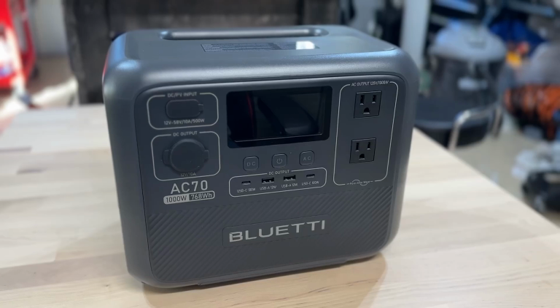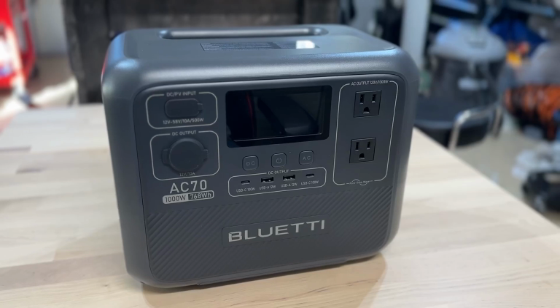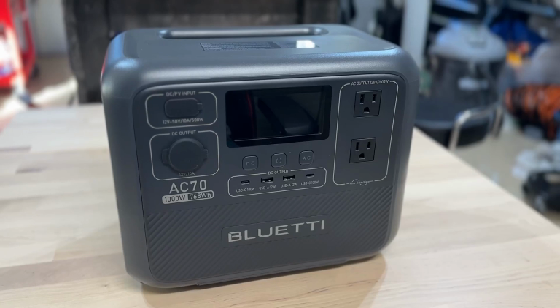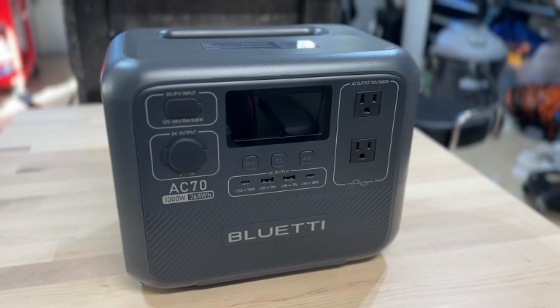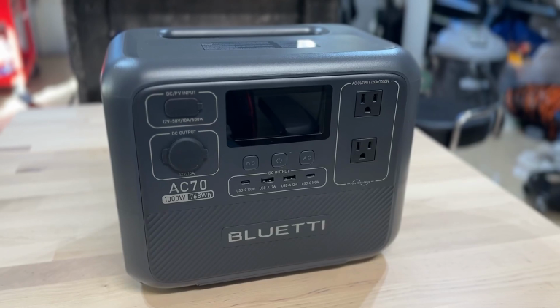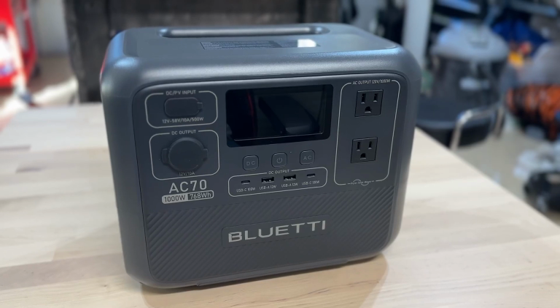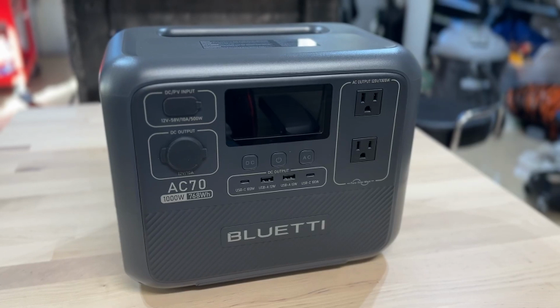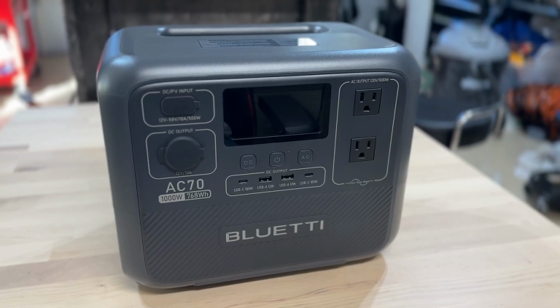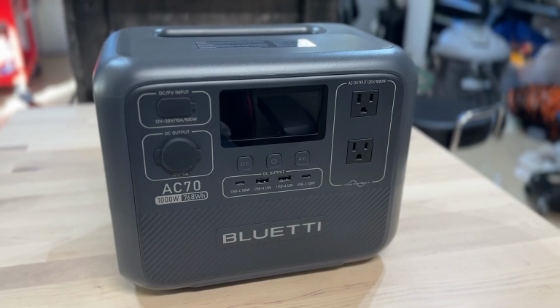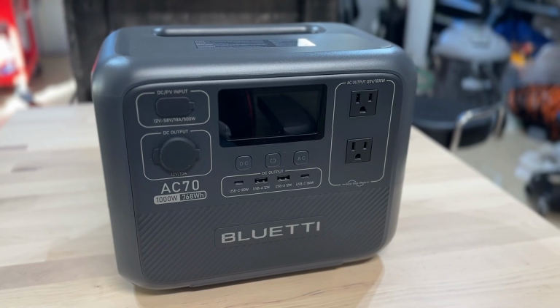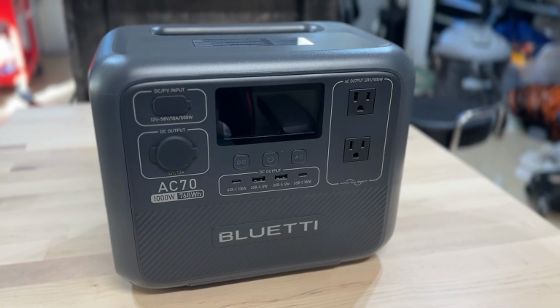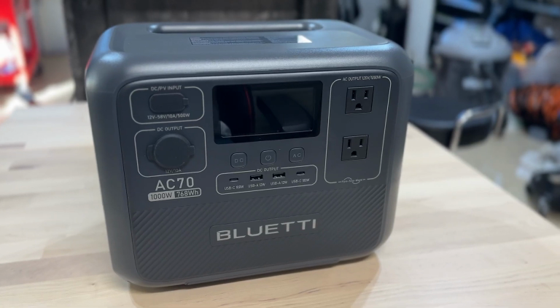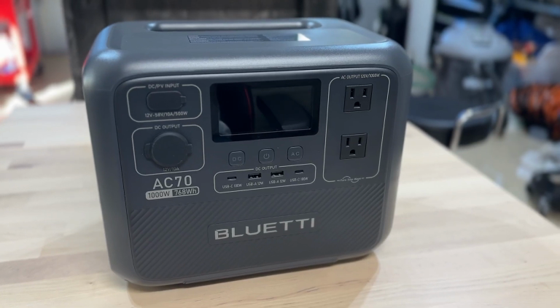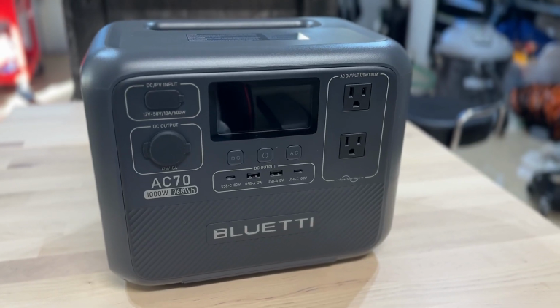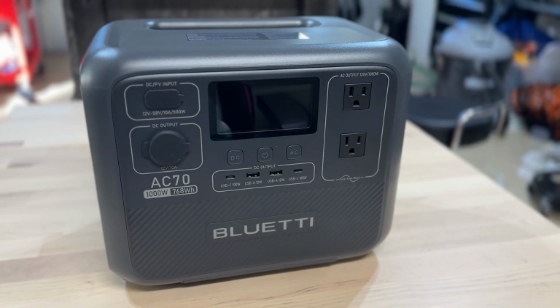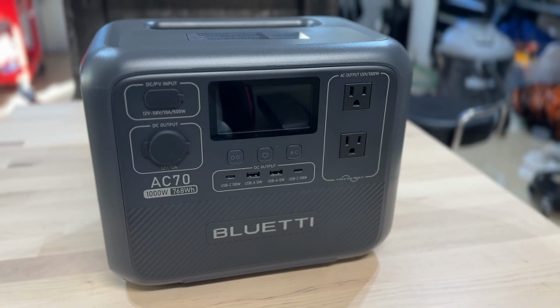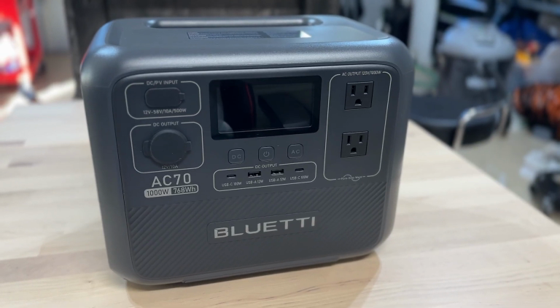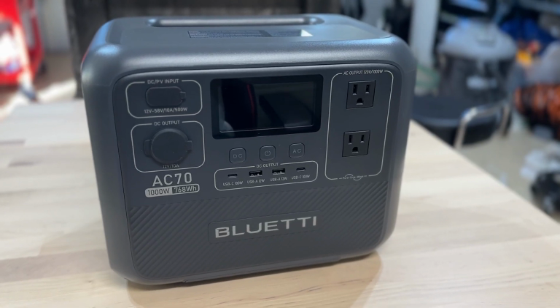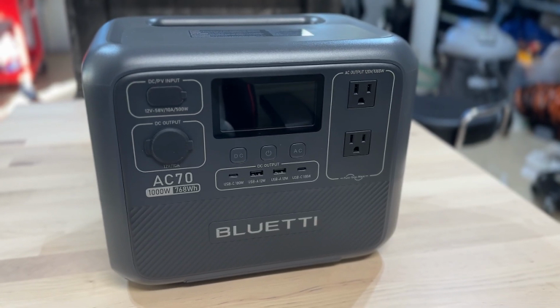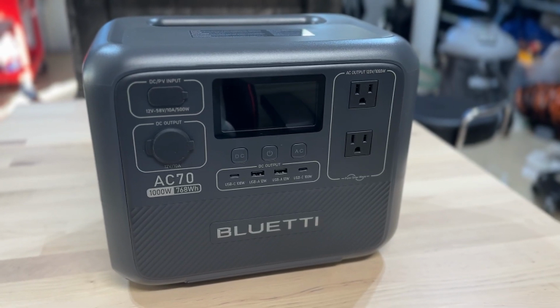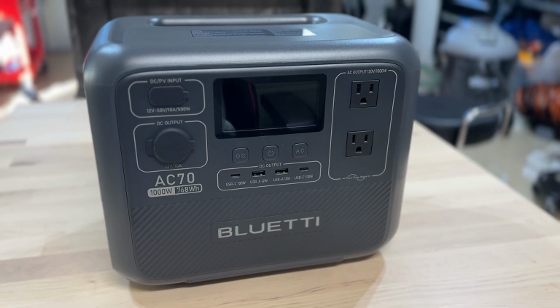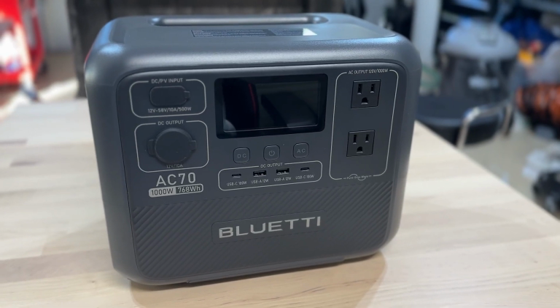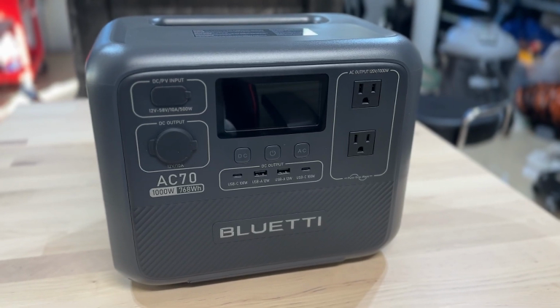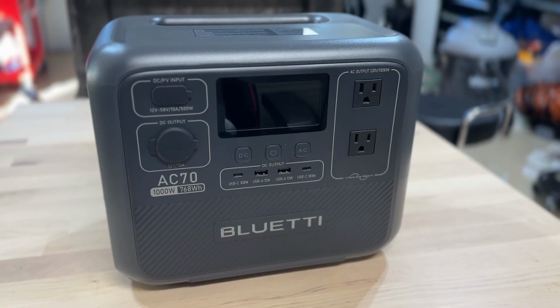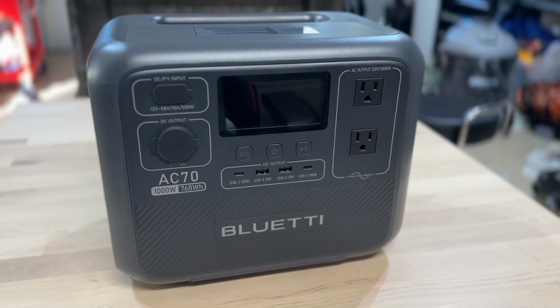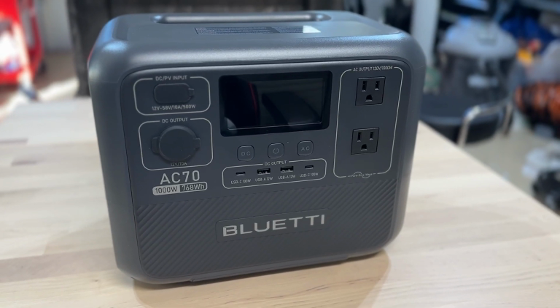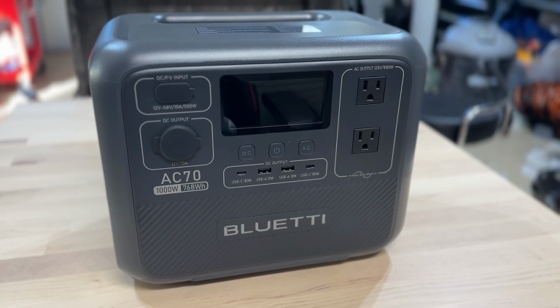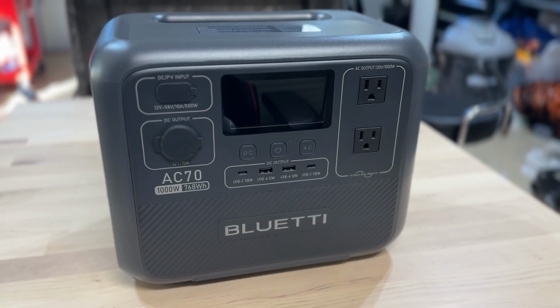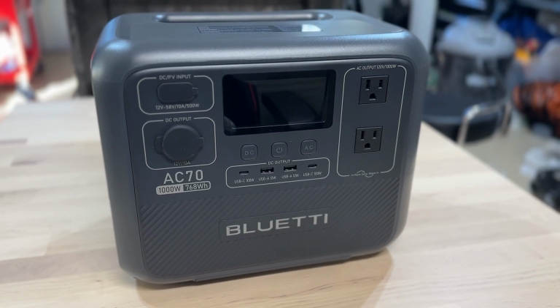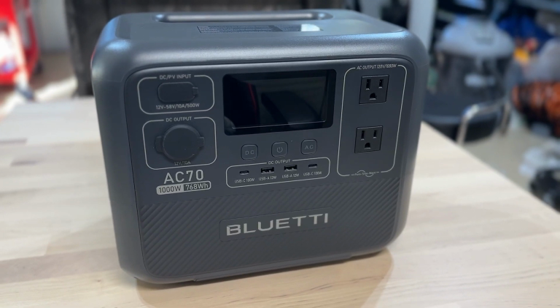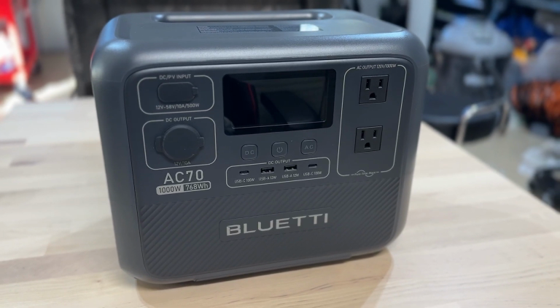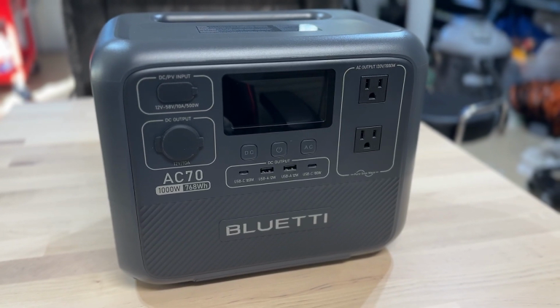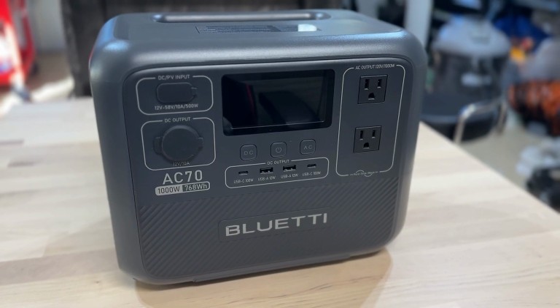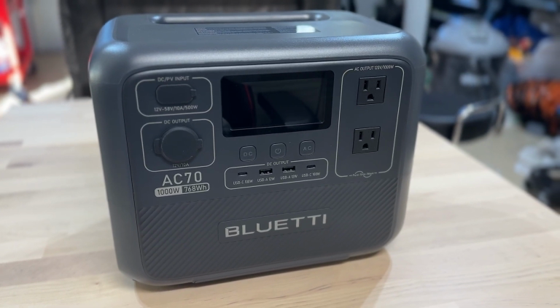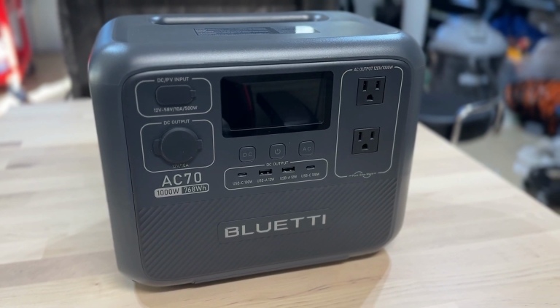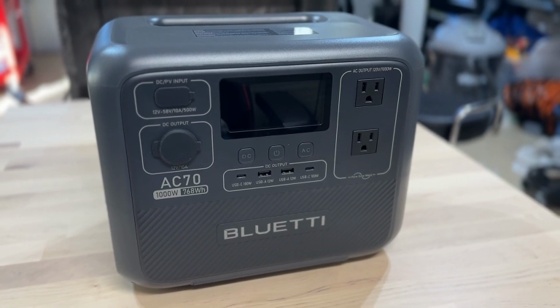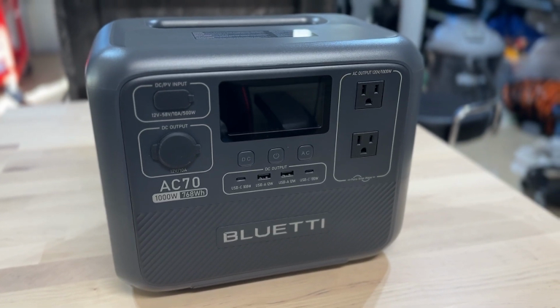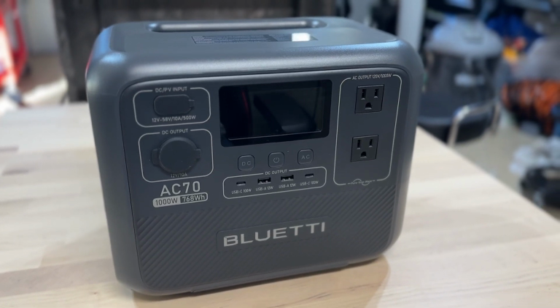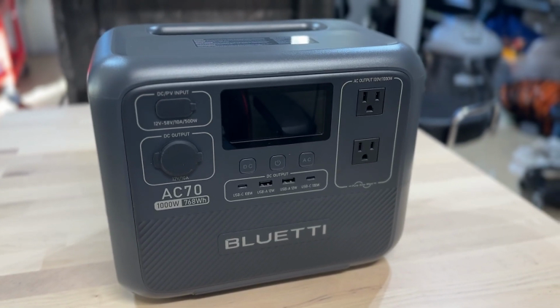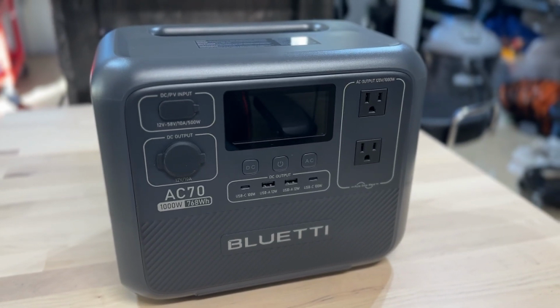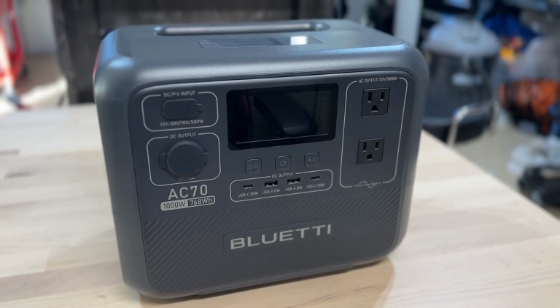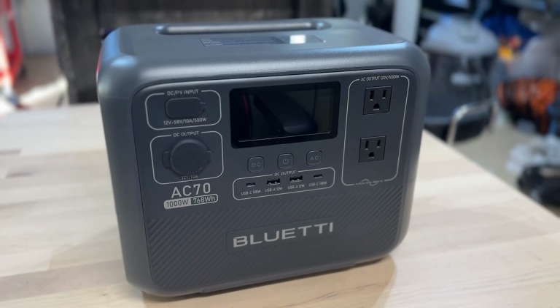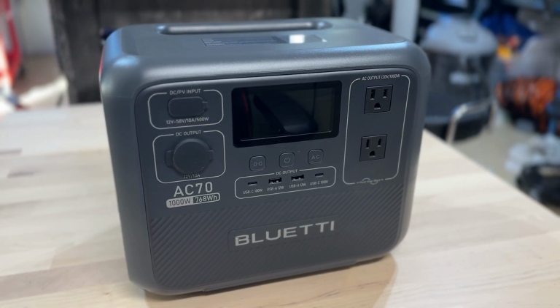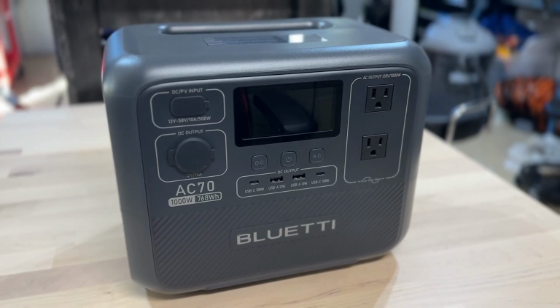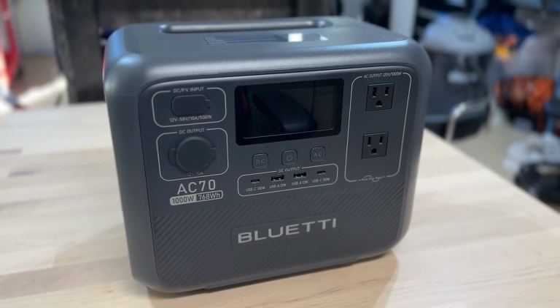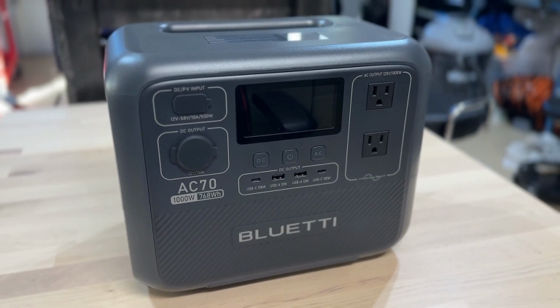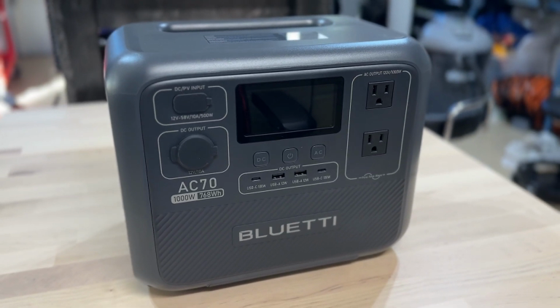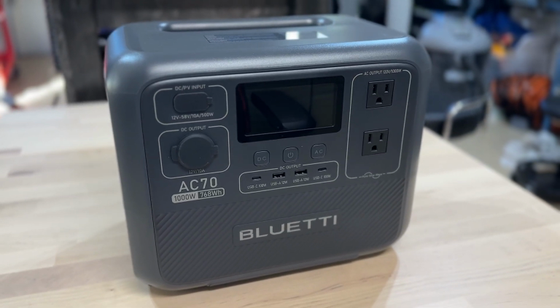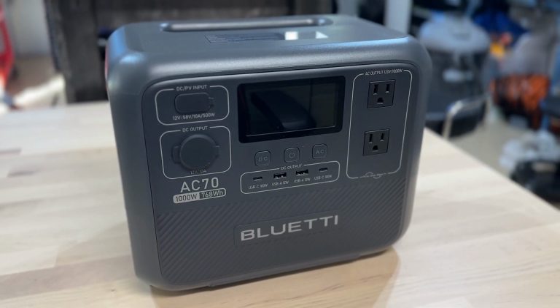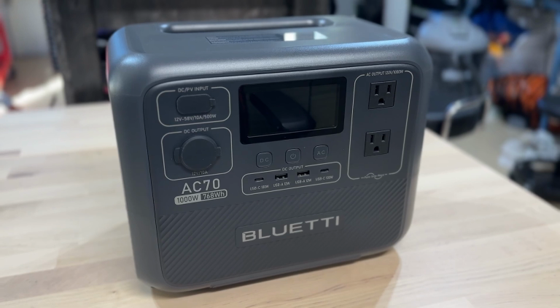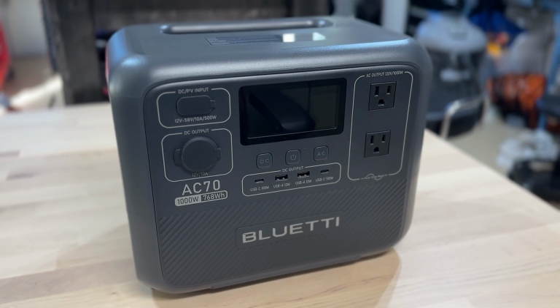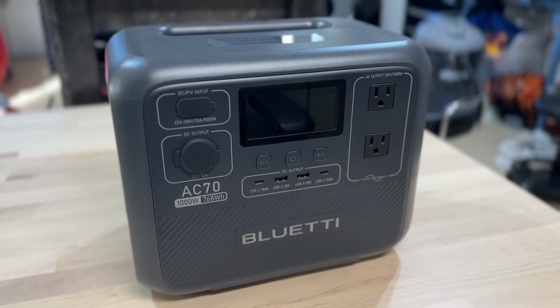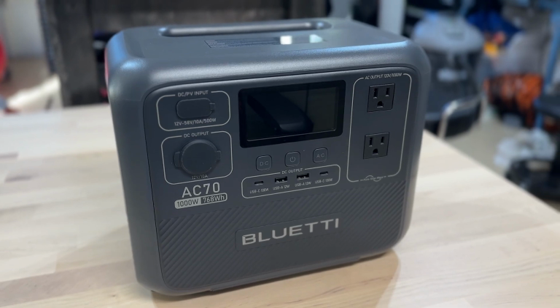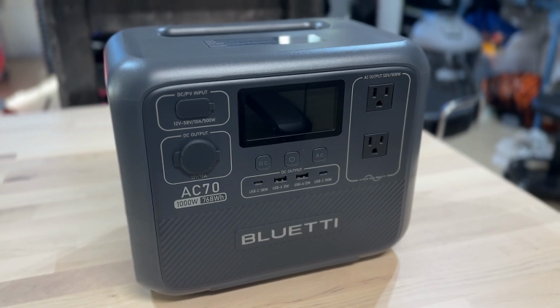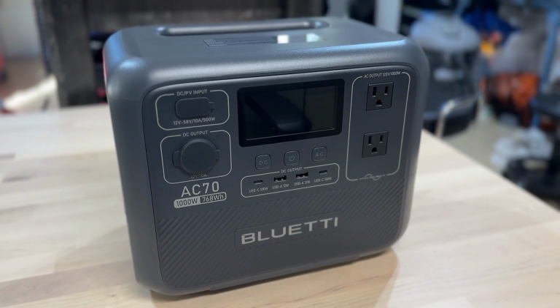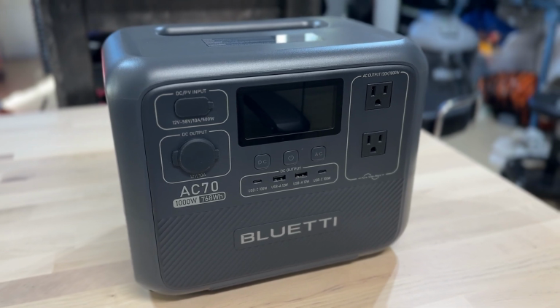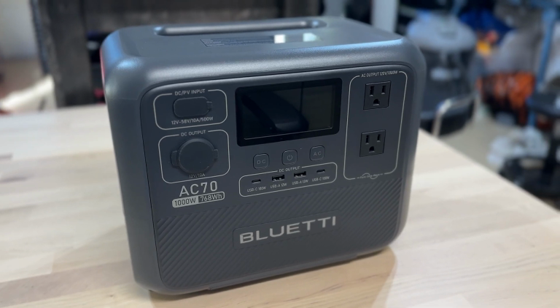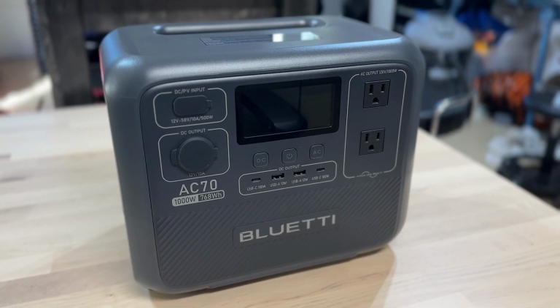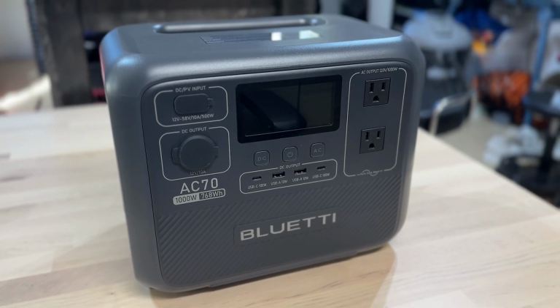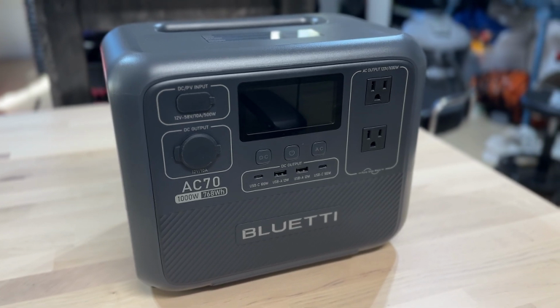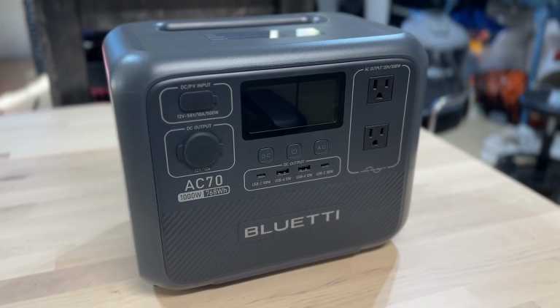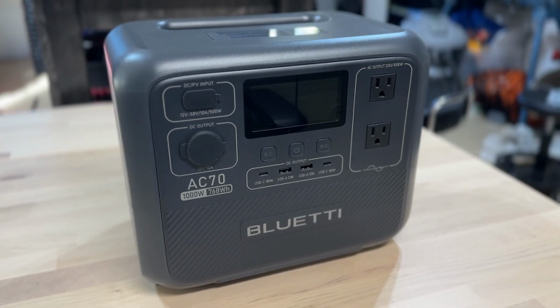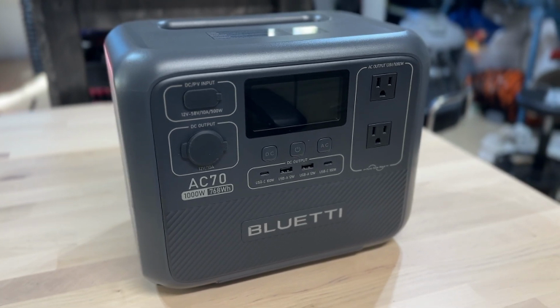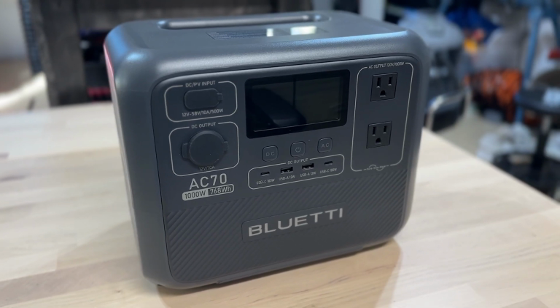Welcome back to Dad Deals. Today I get the opportunity to test Bluetti's brand new power station, the AC70.